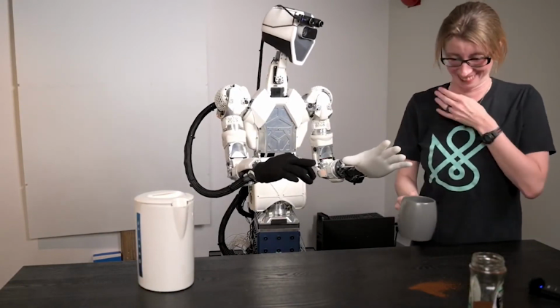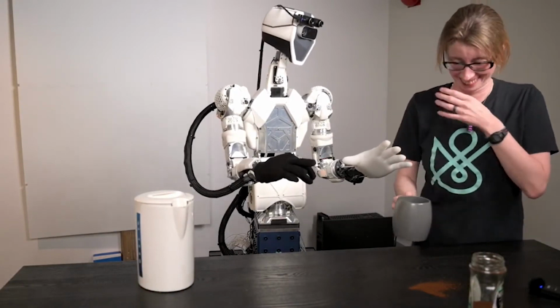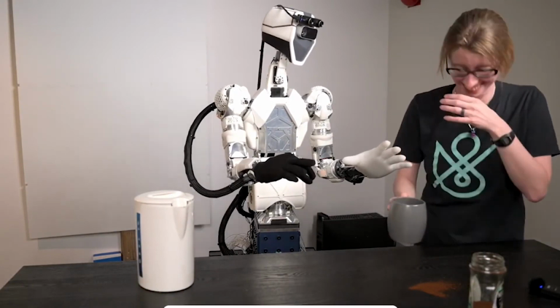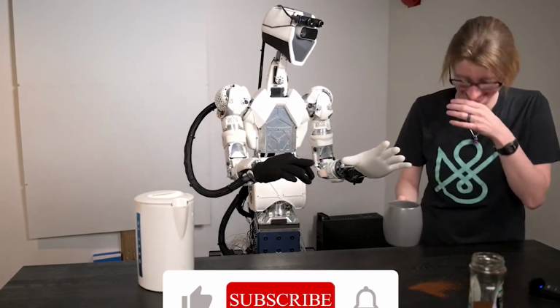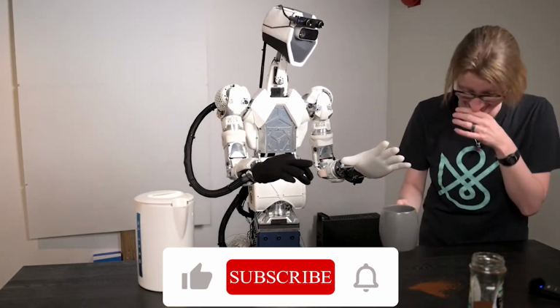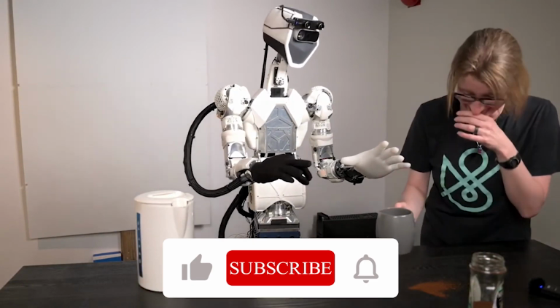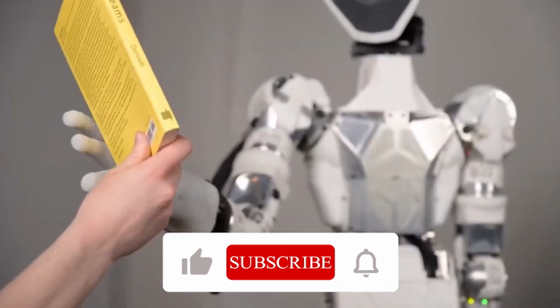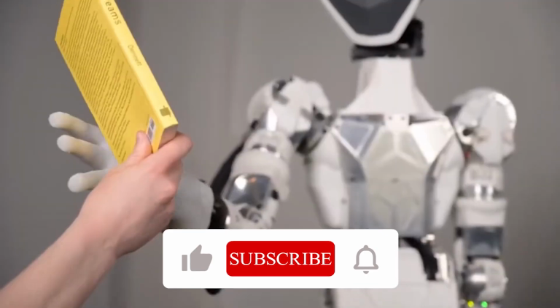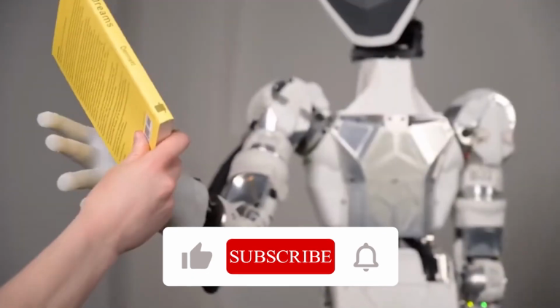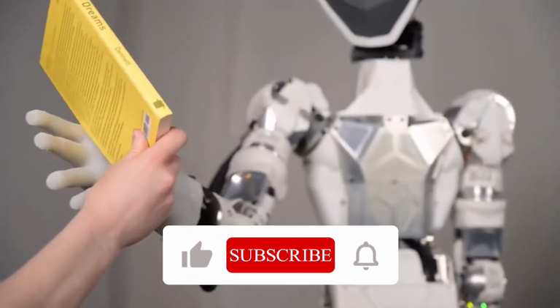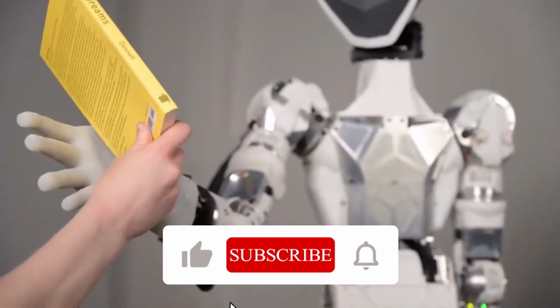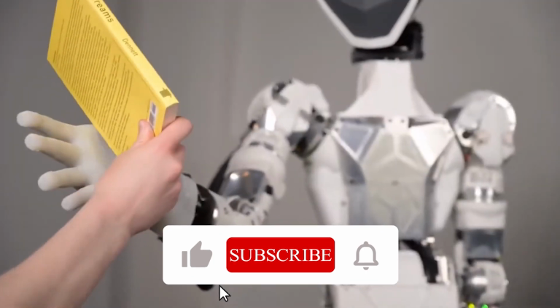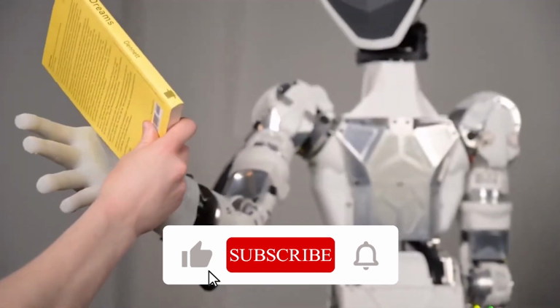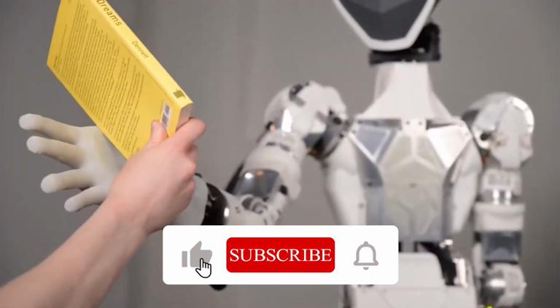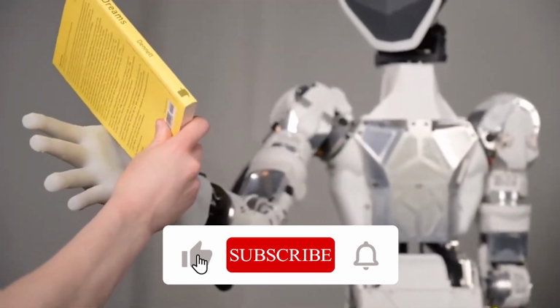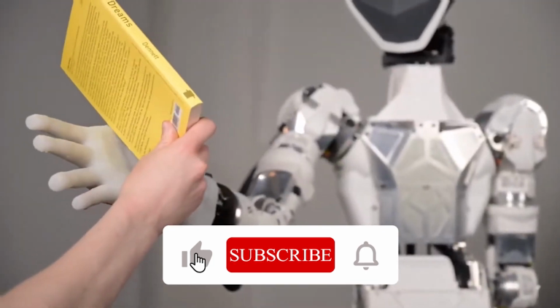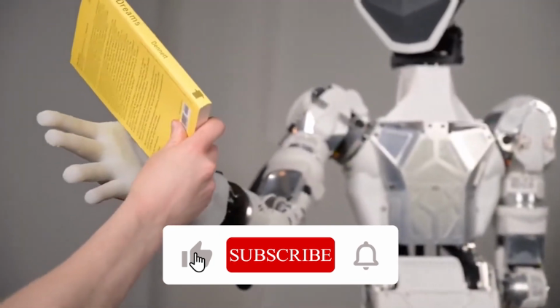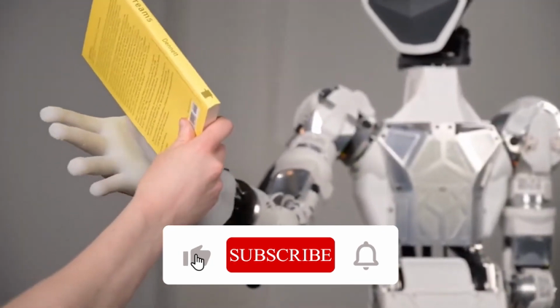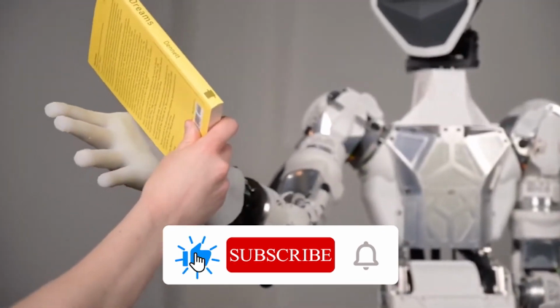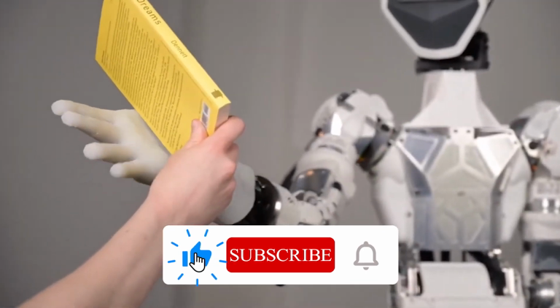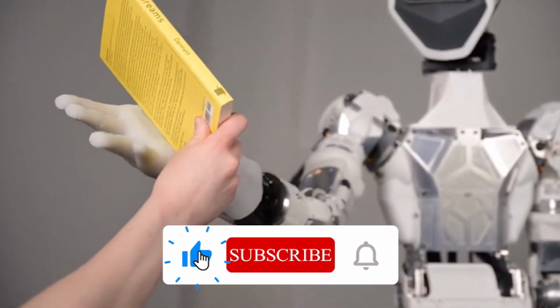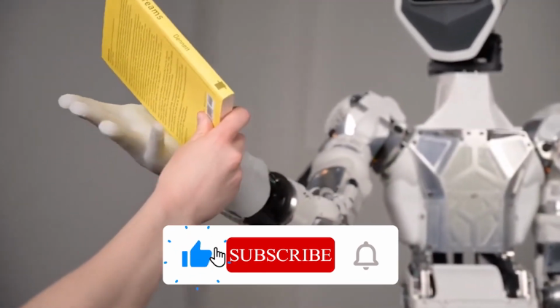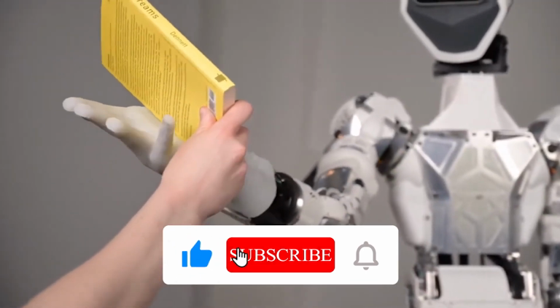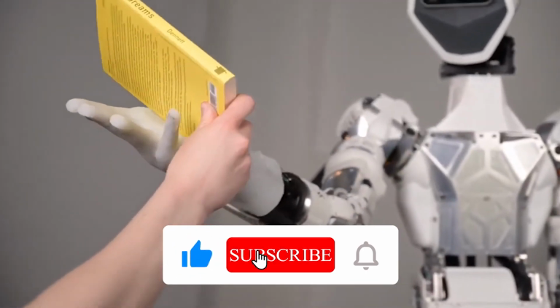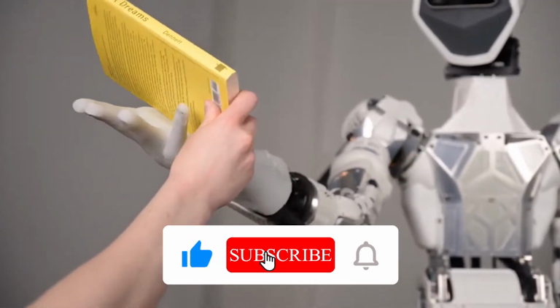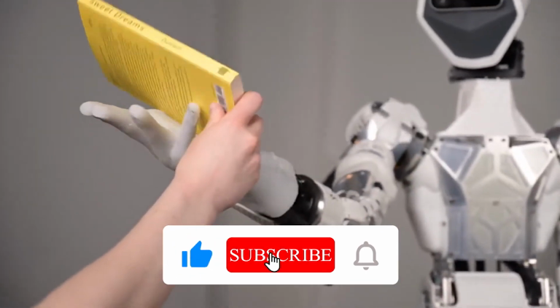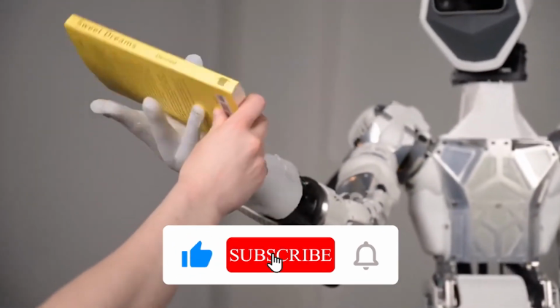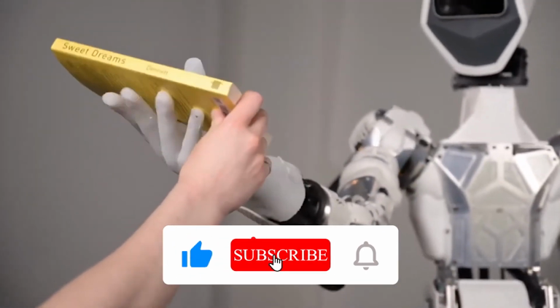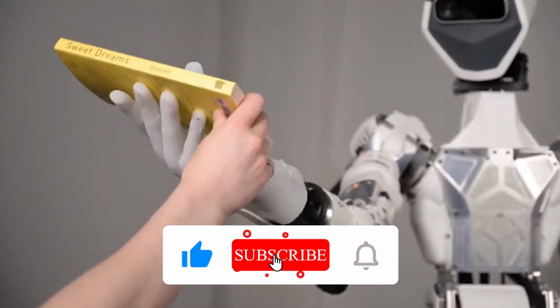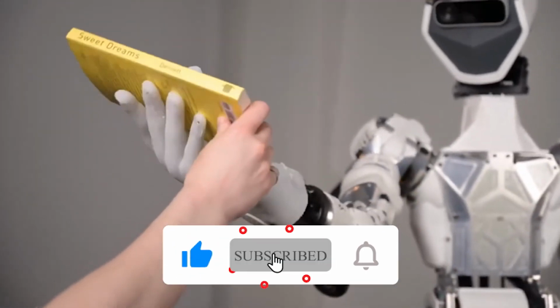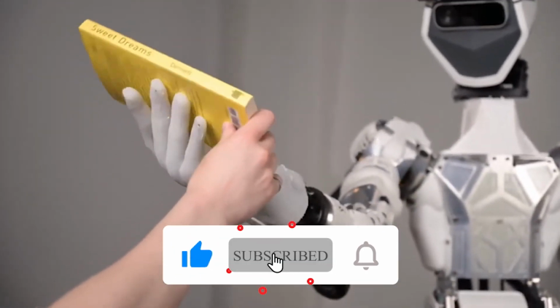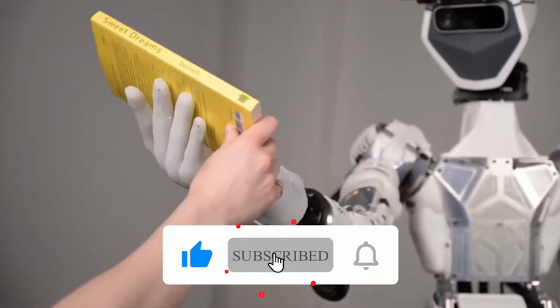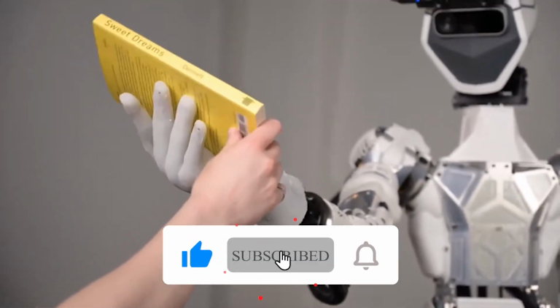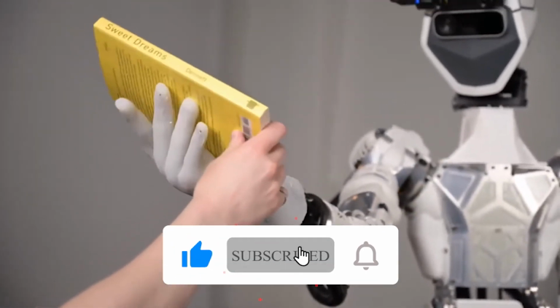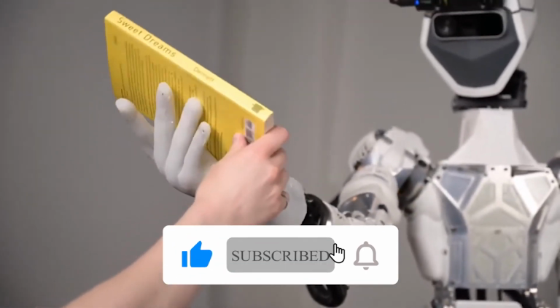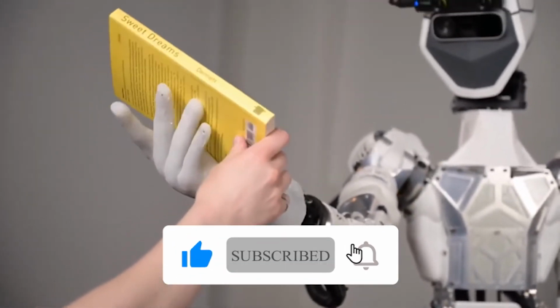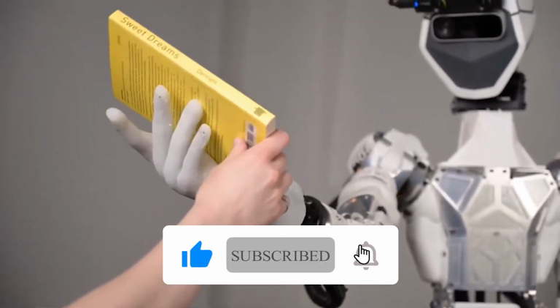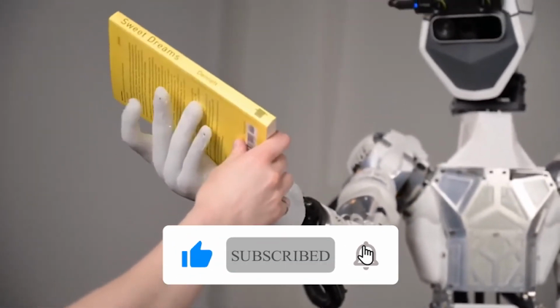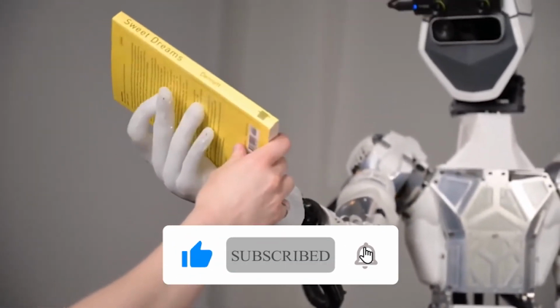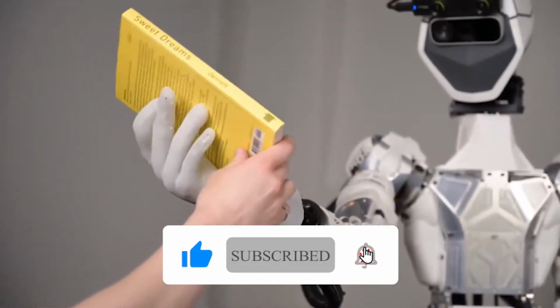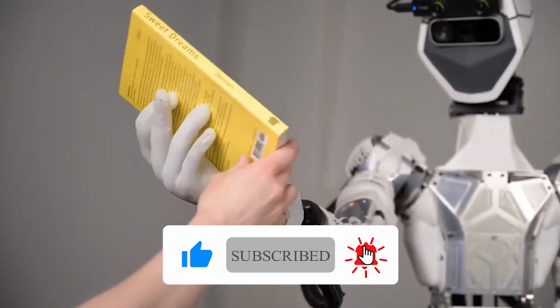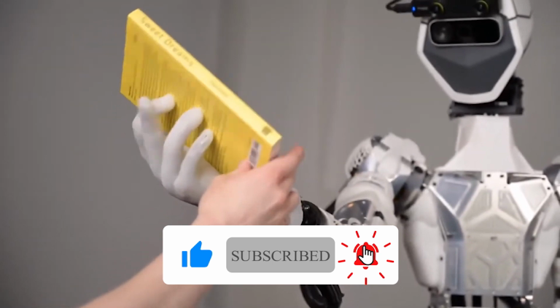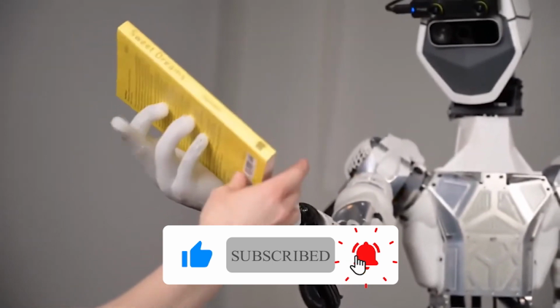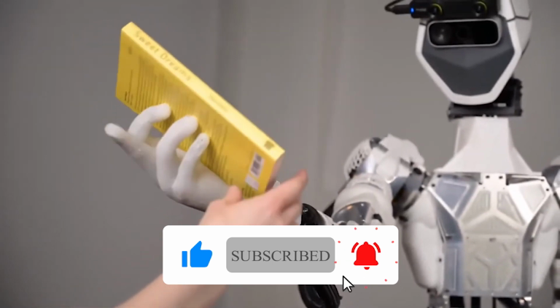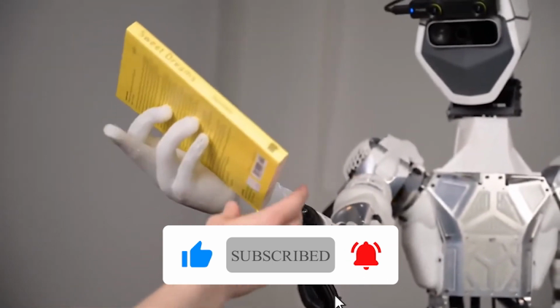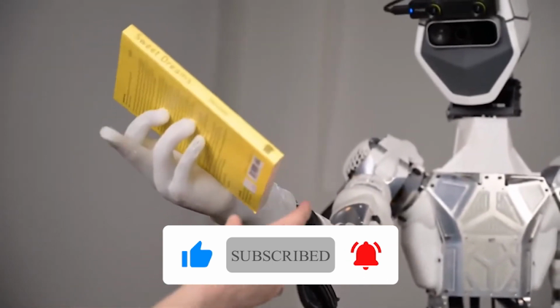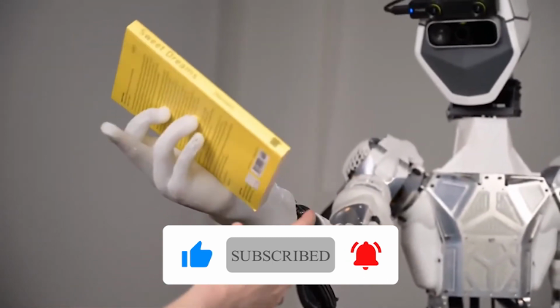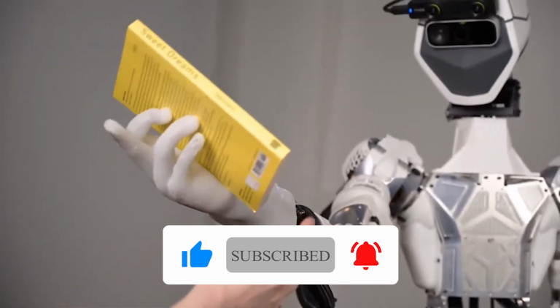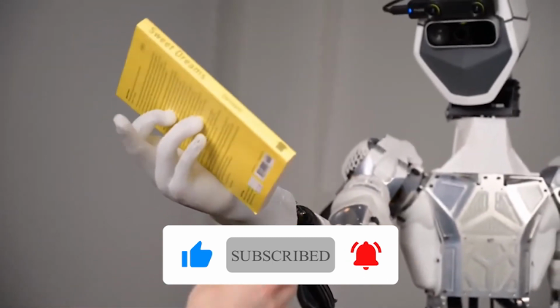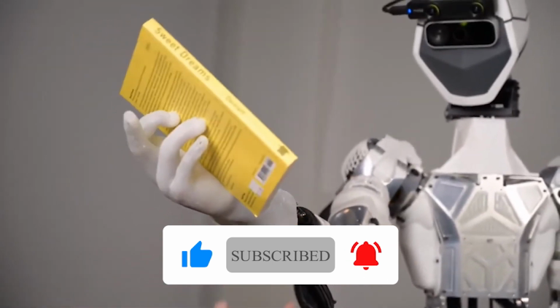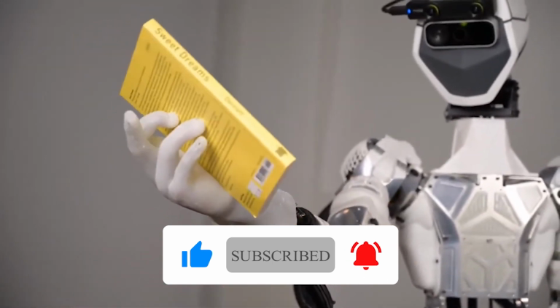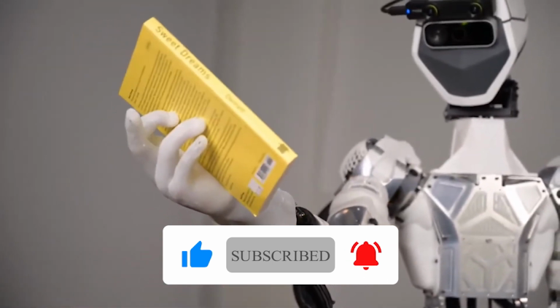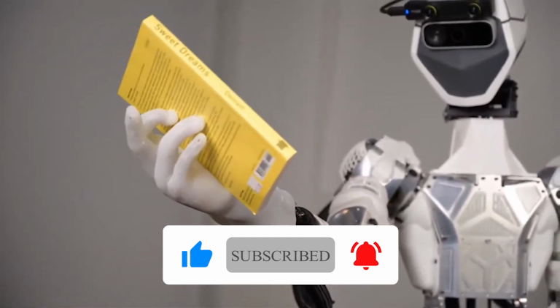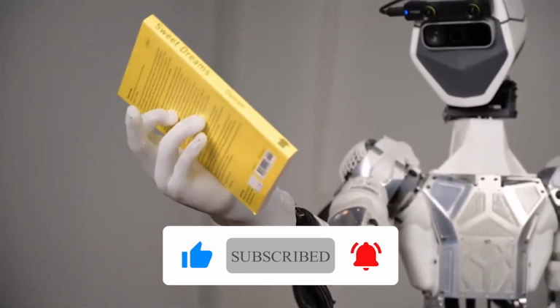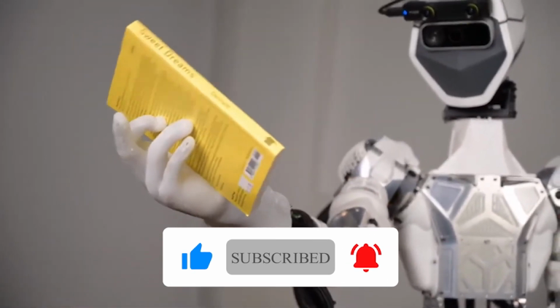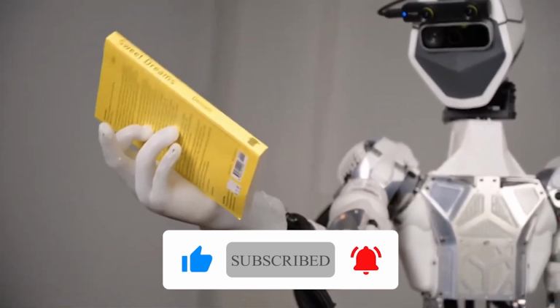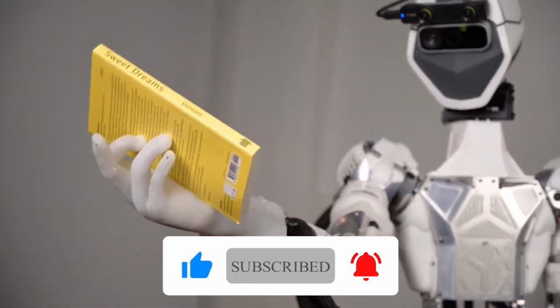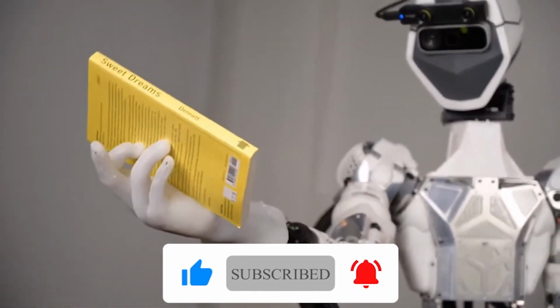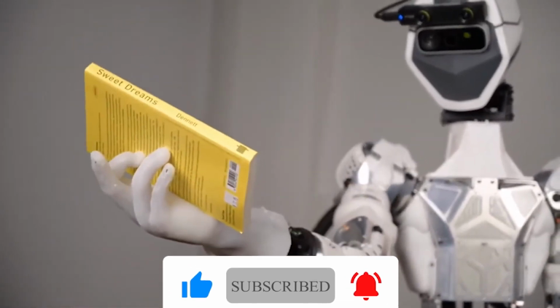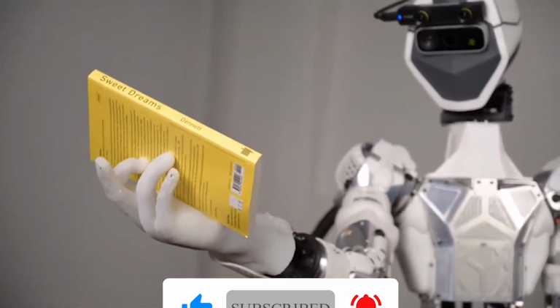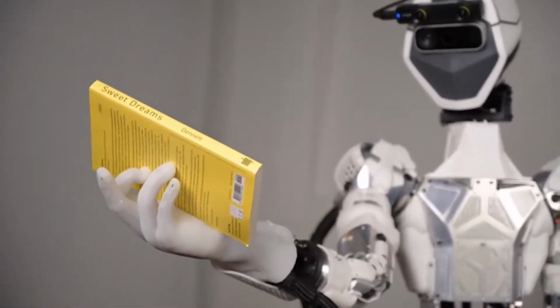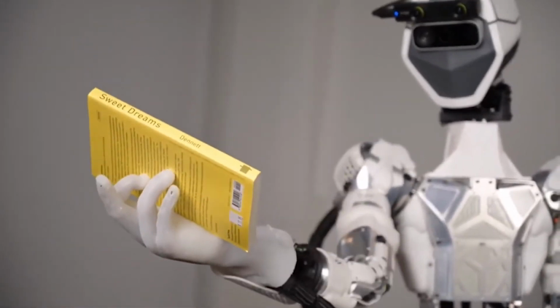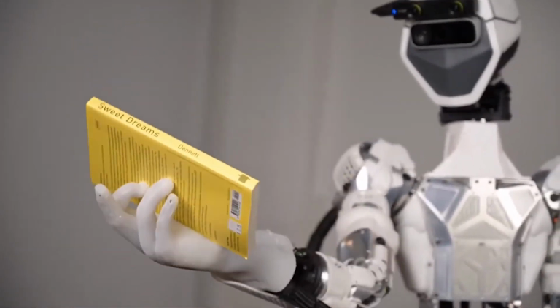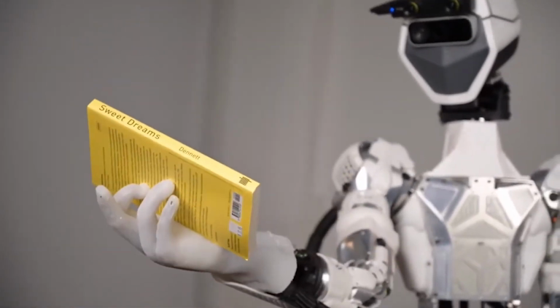Thanks for watching and we'll see you in the next video. Stay curious and keep exploring the world of technology.